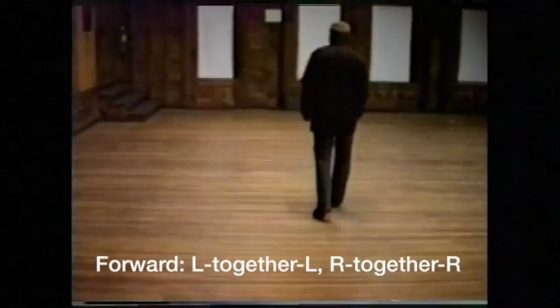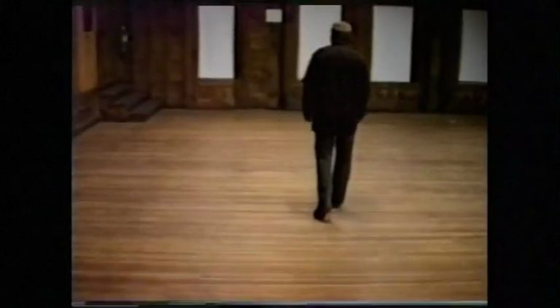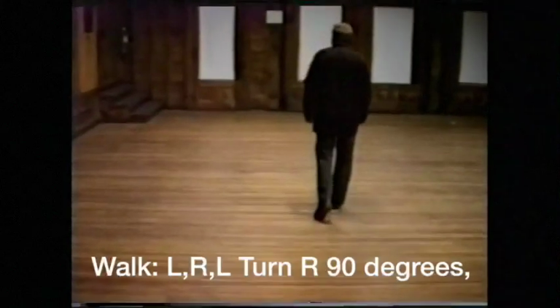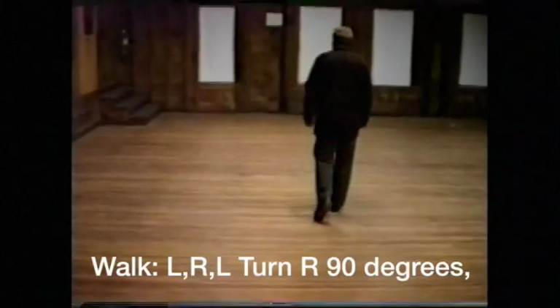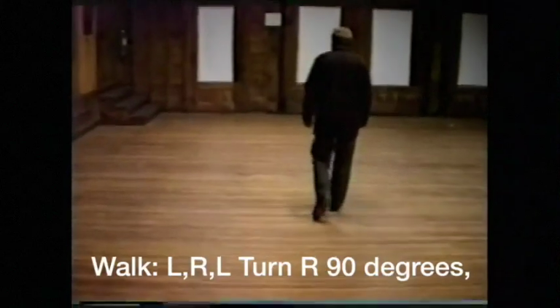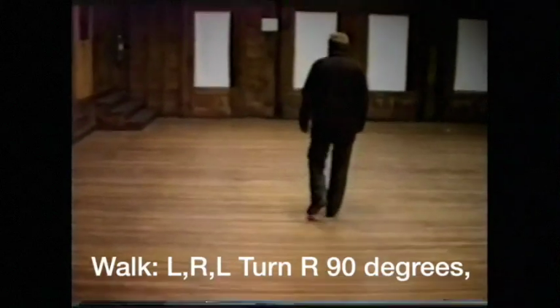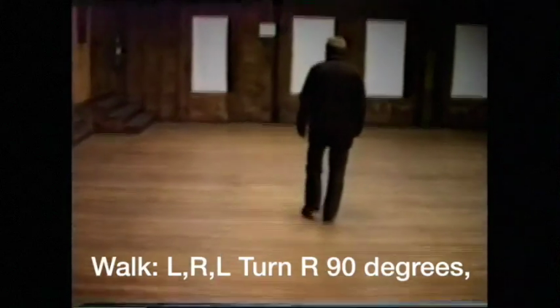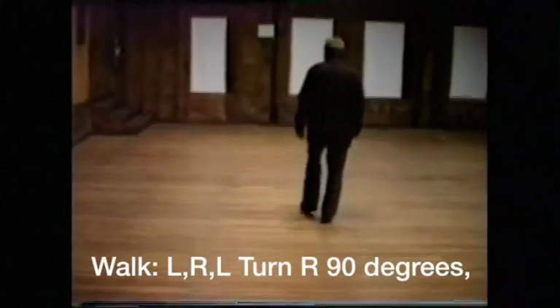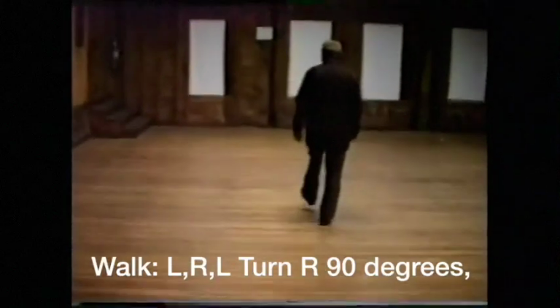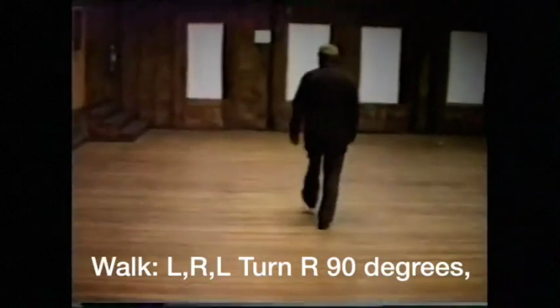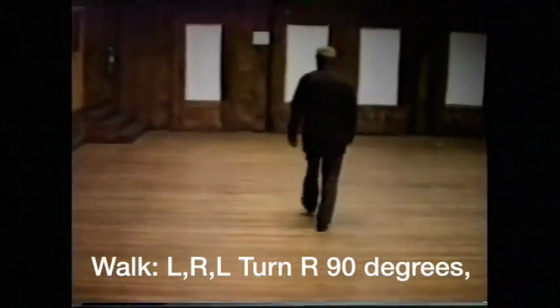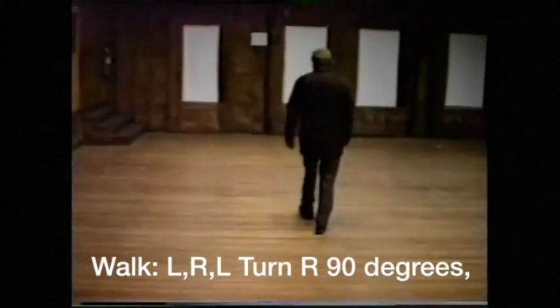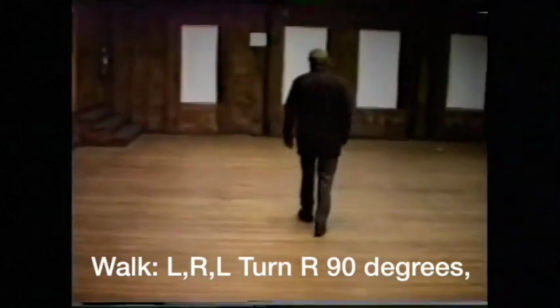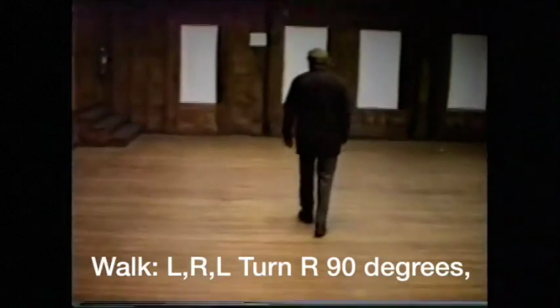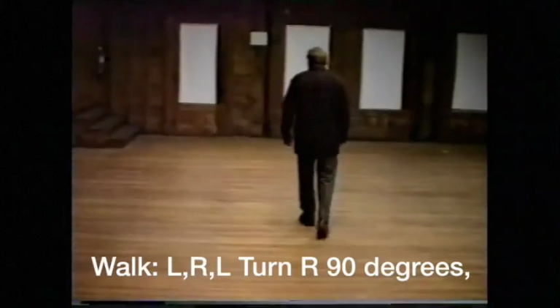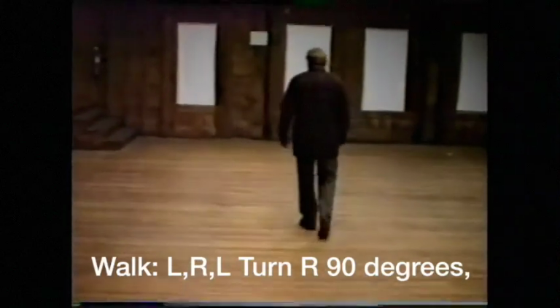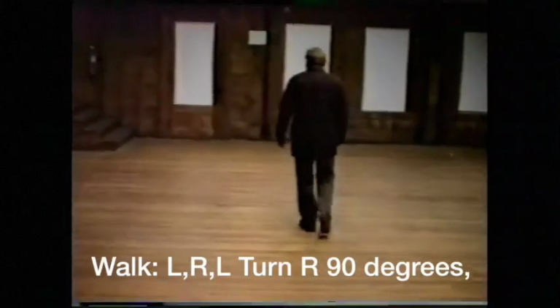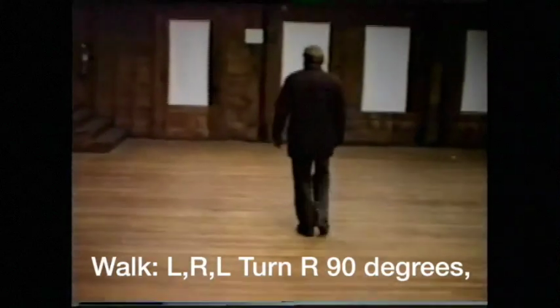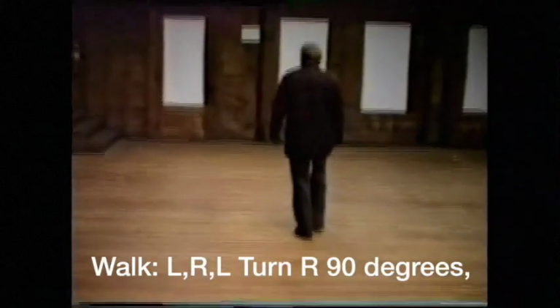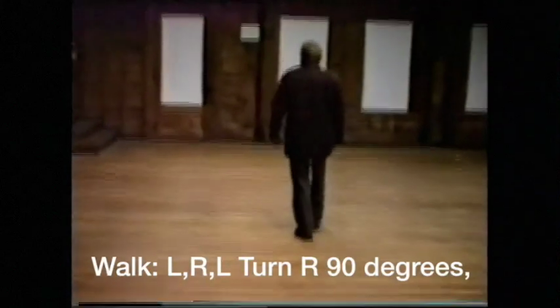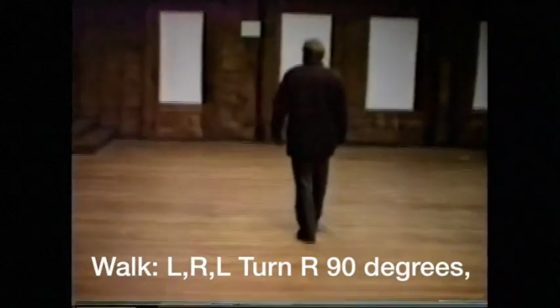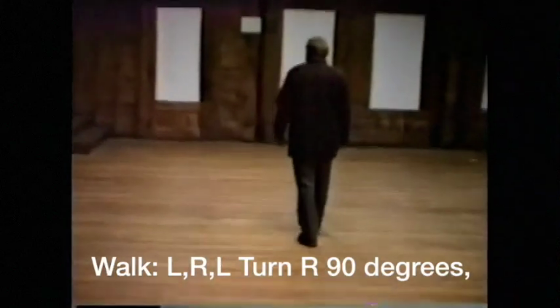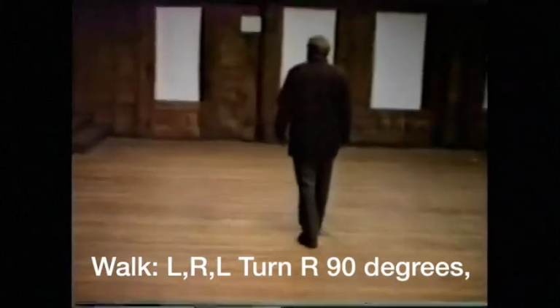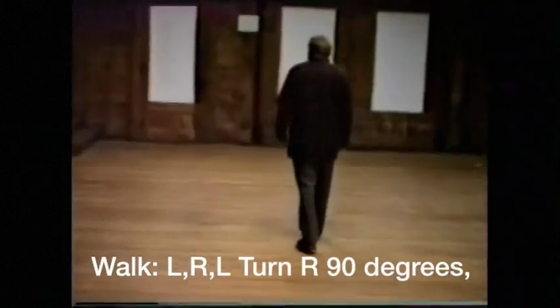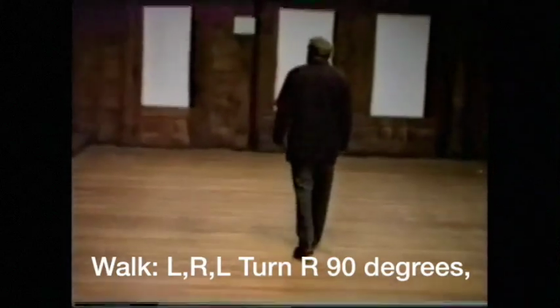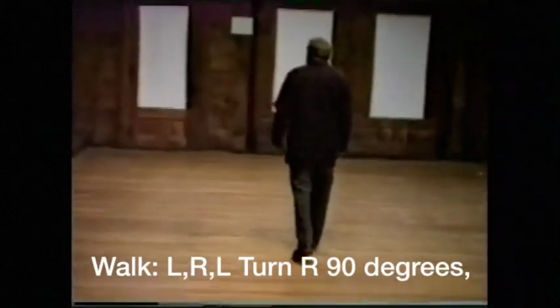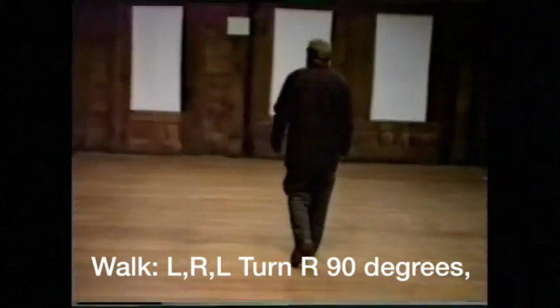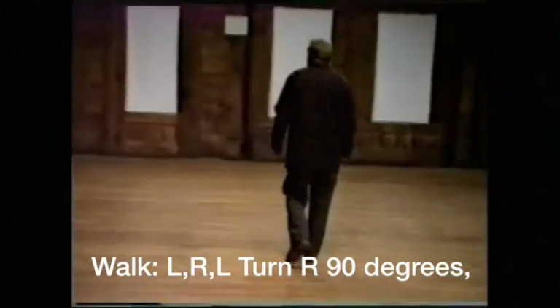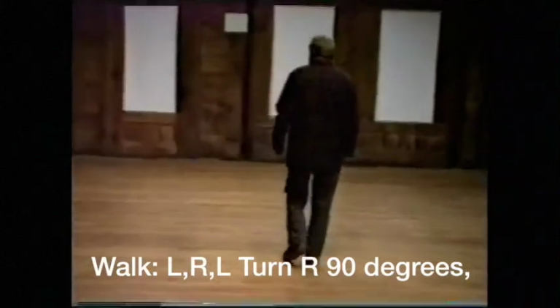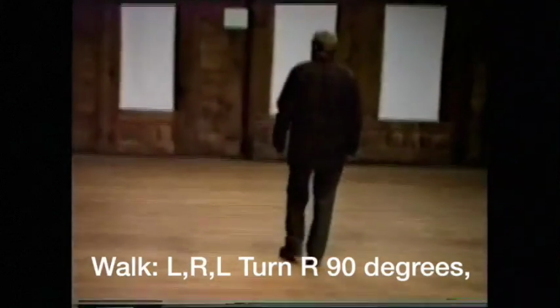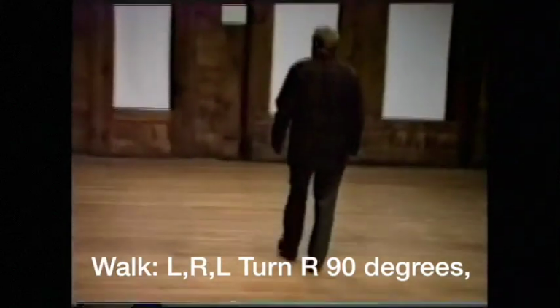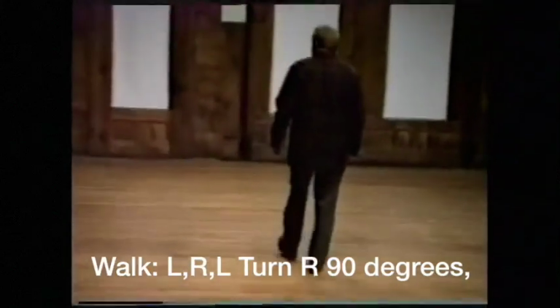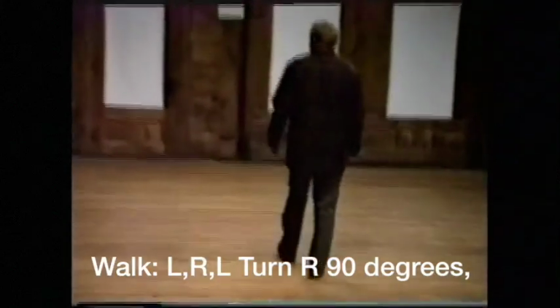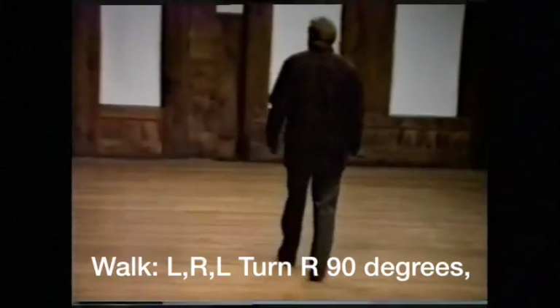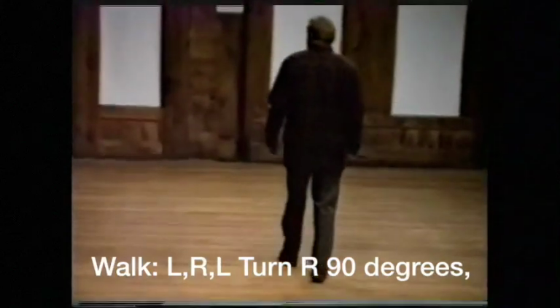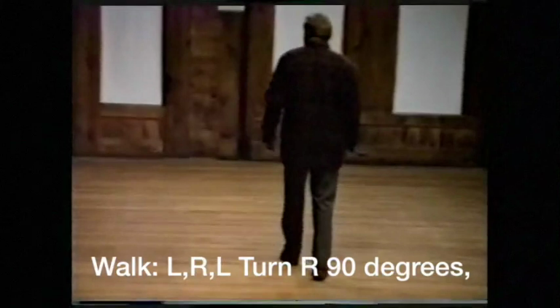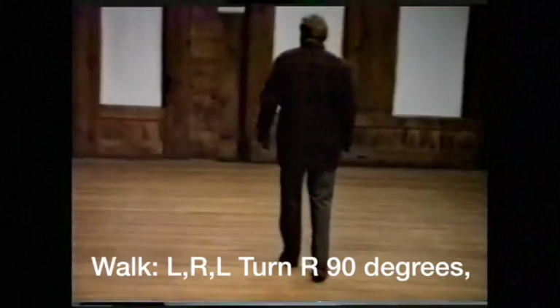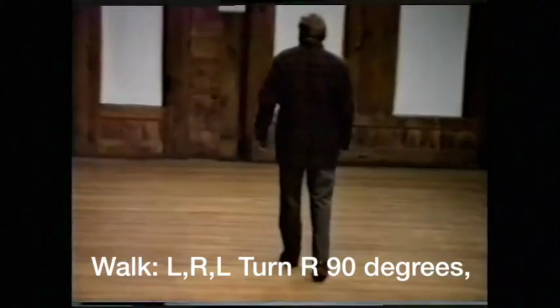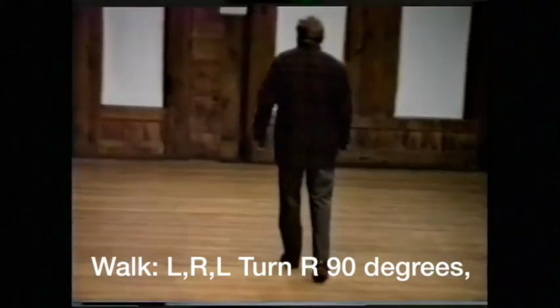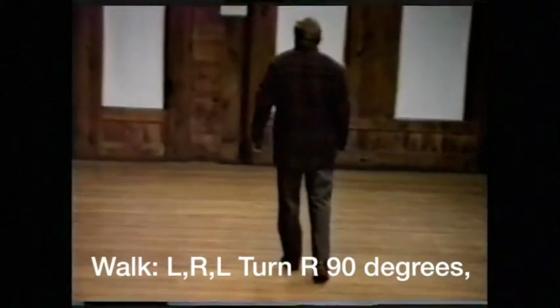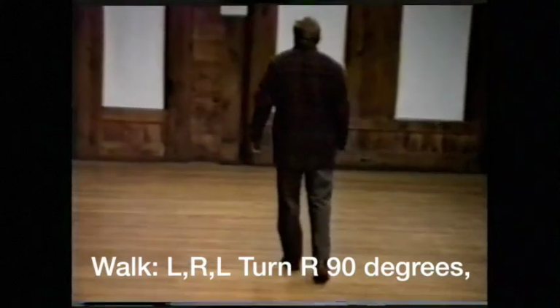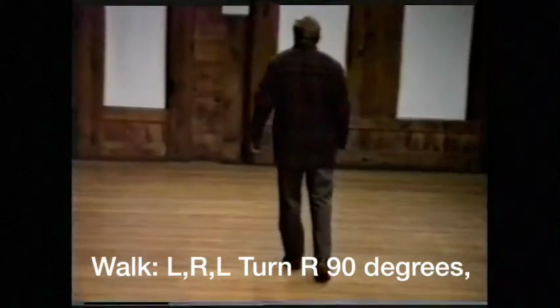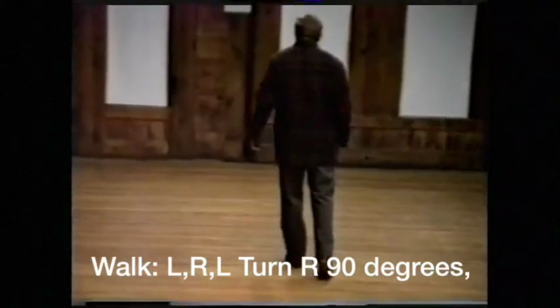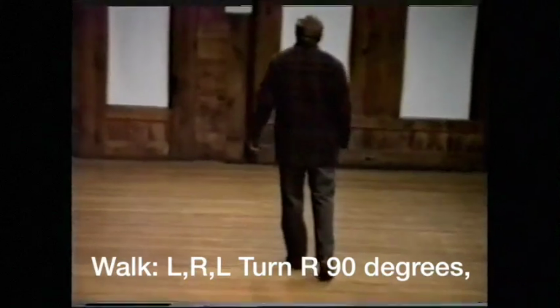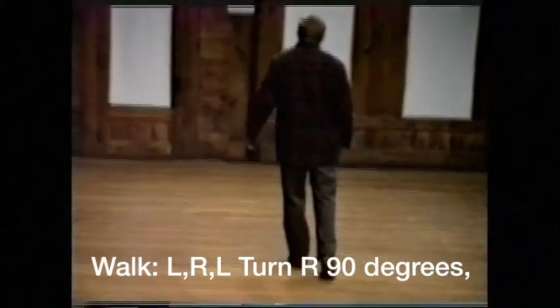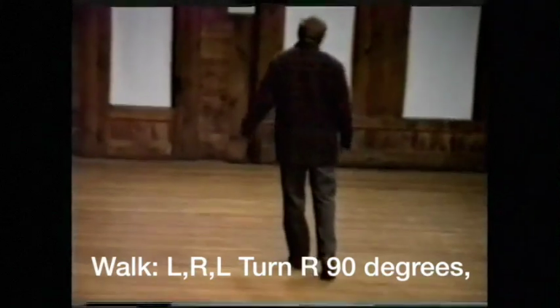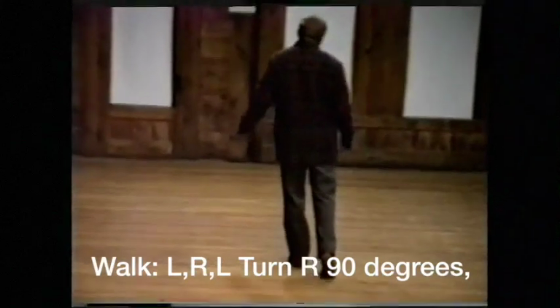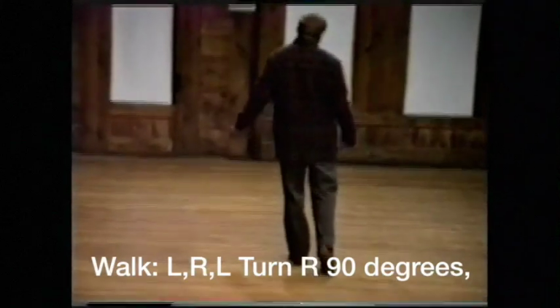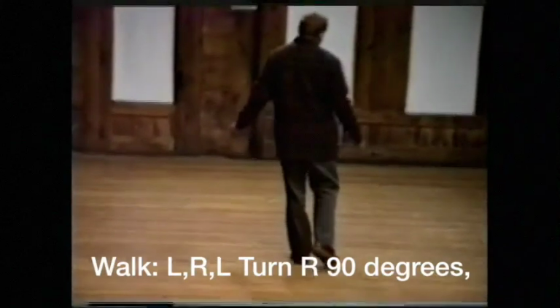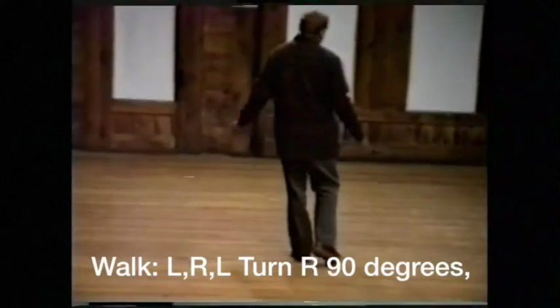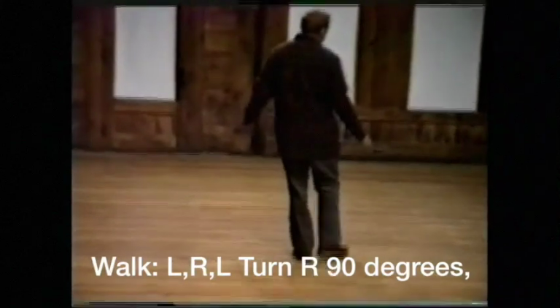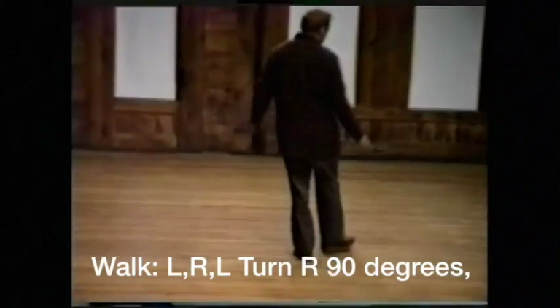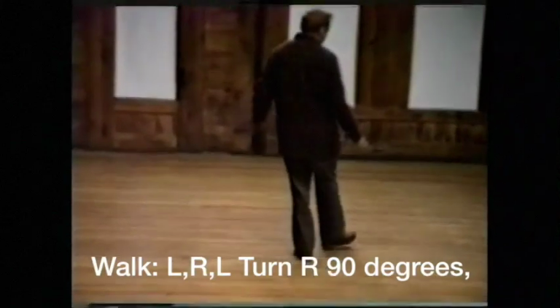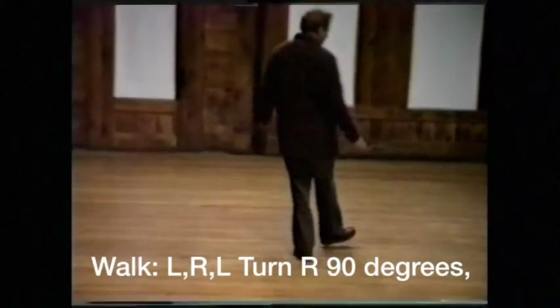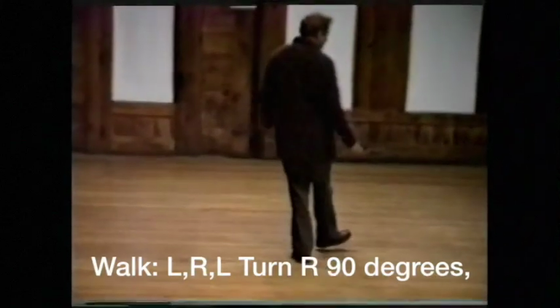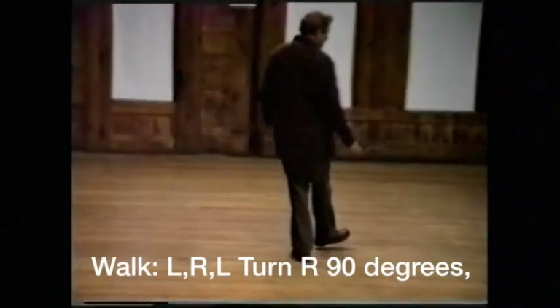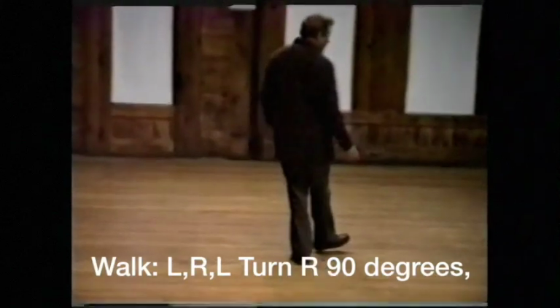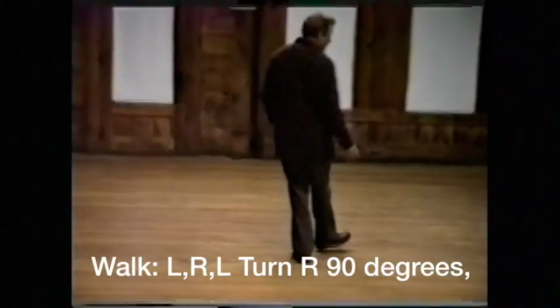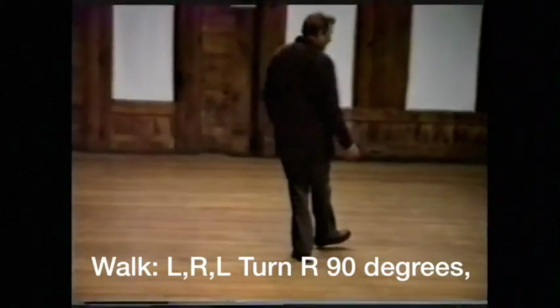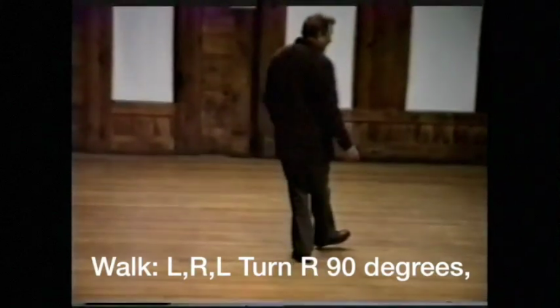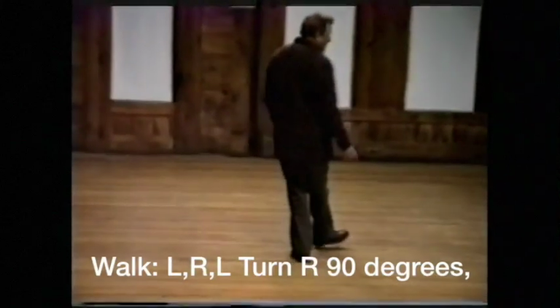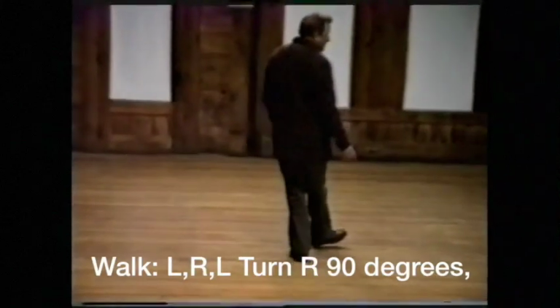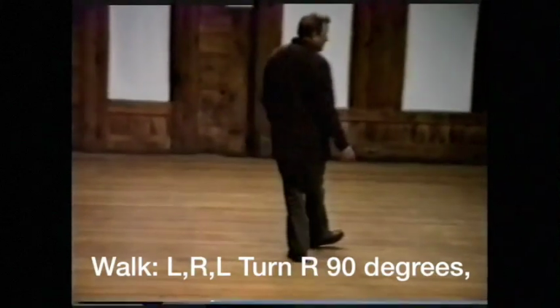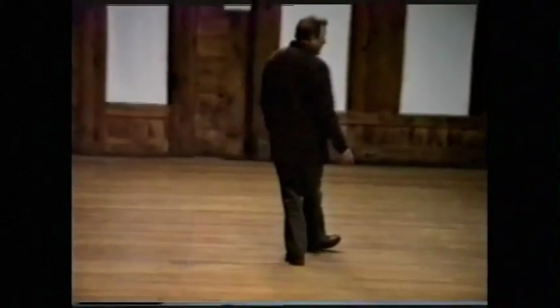Walk with a left, right, left, turn to the right 90 degrees.